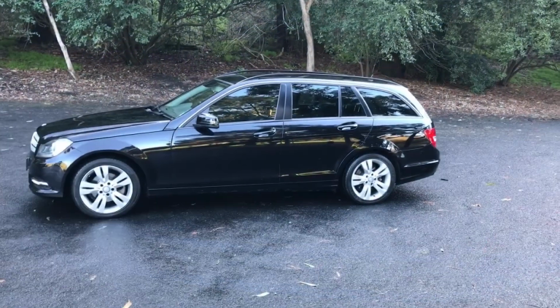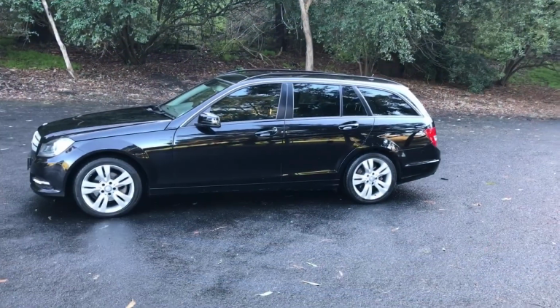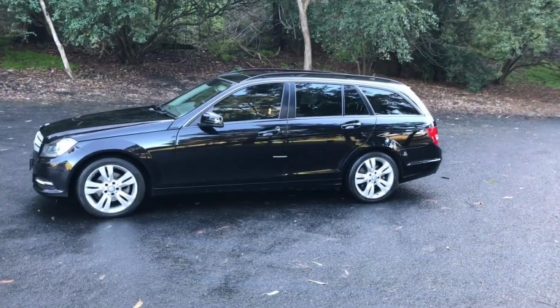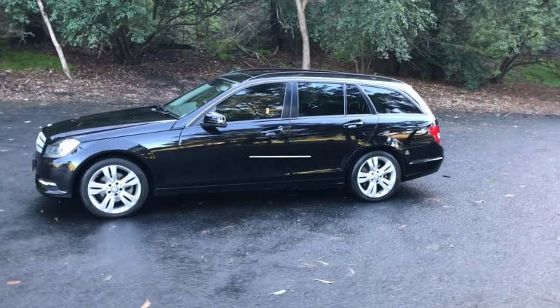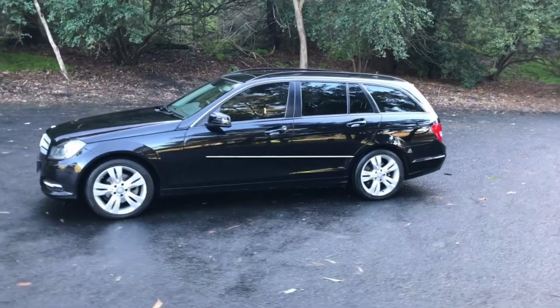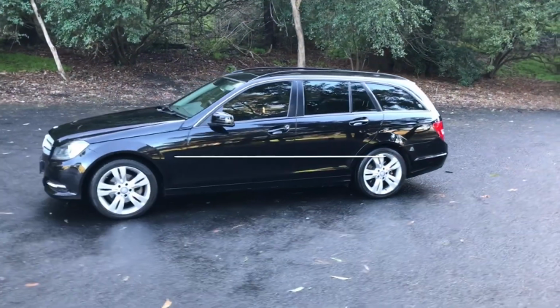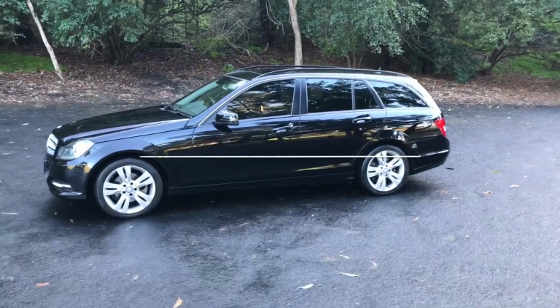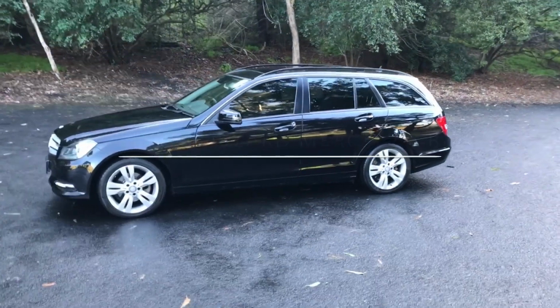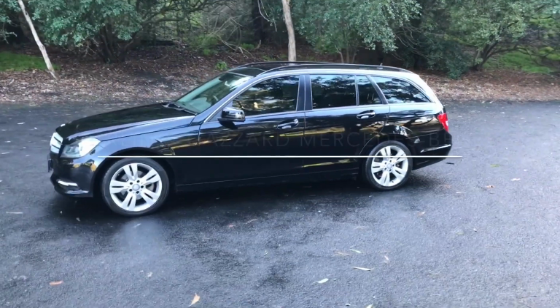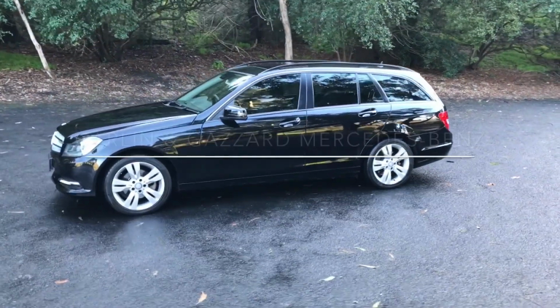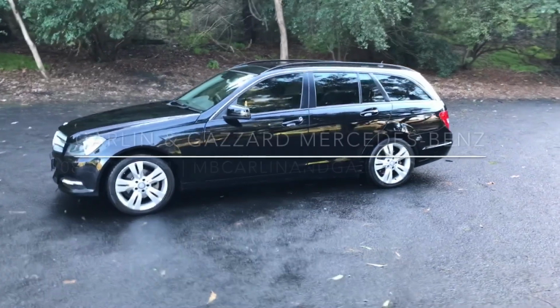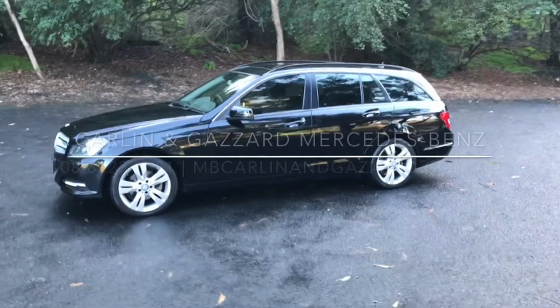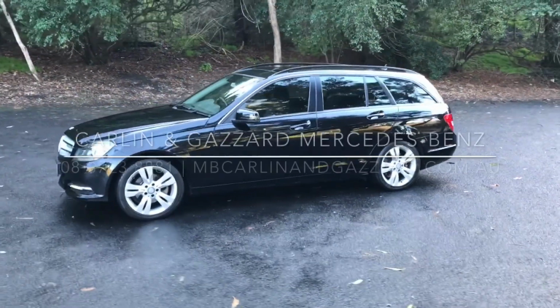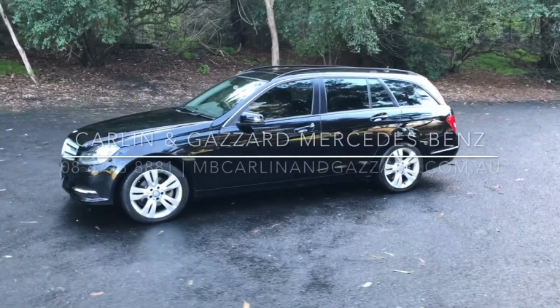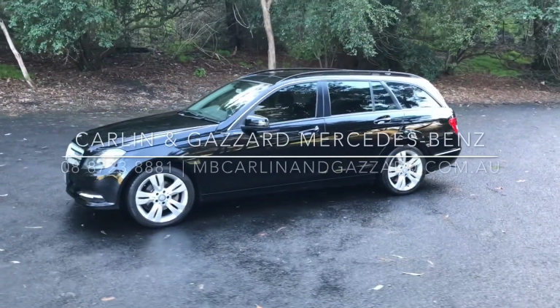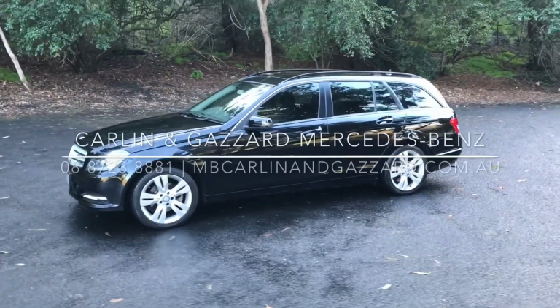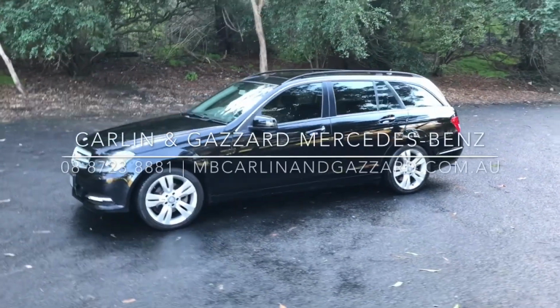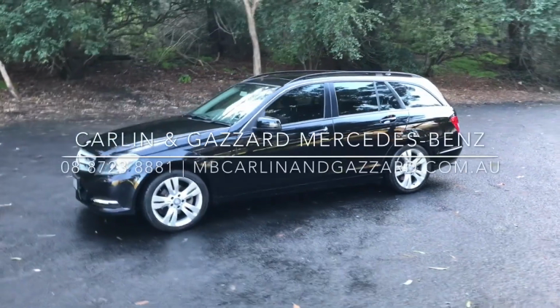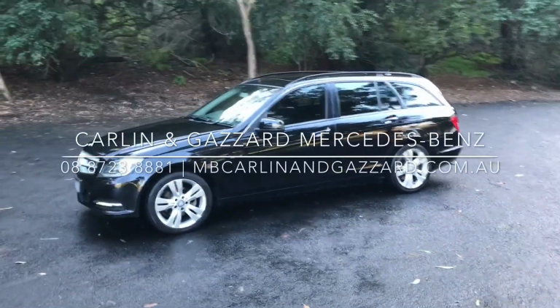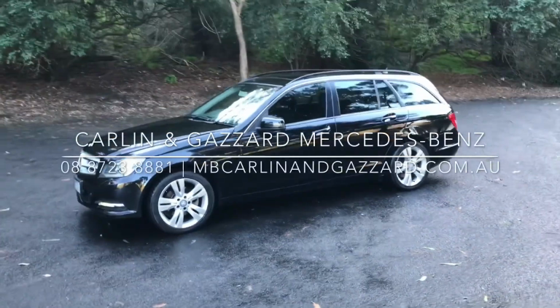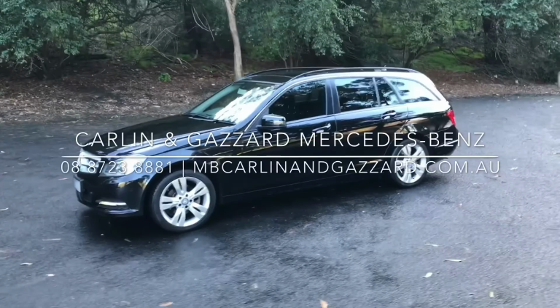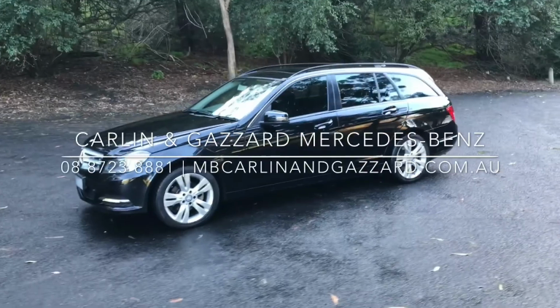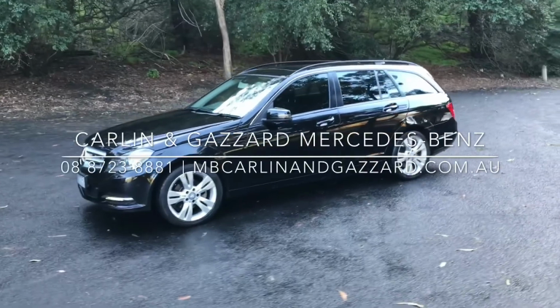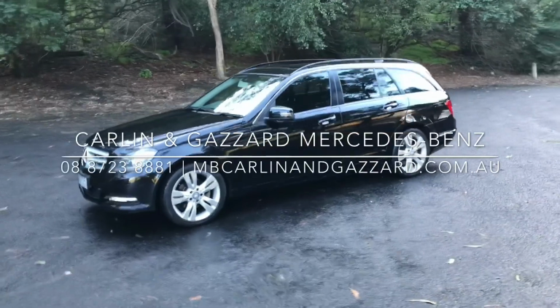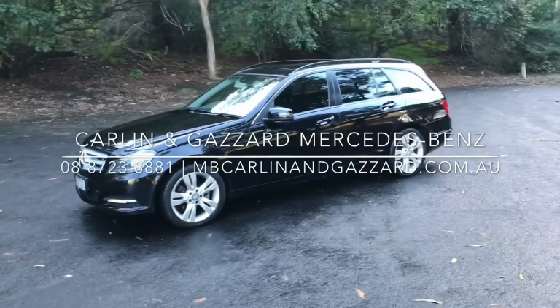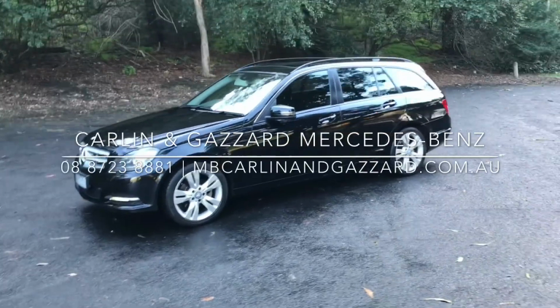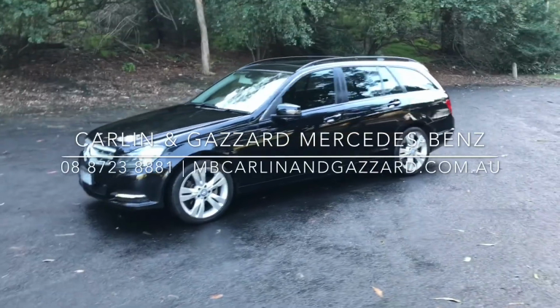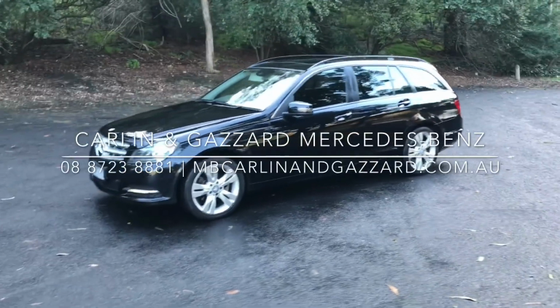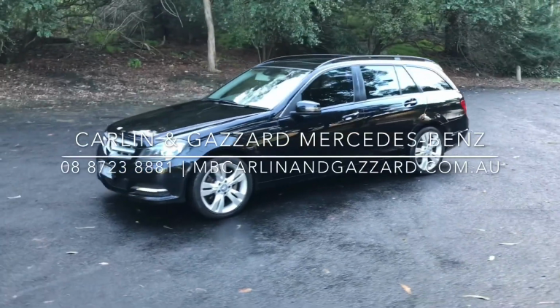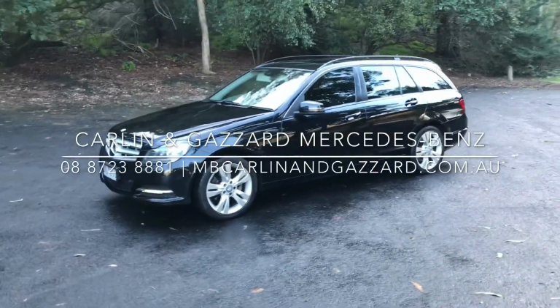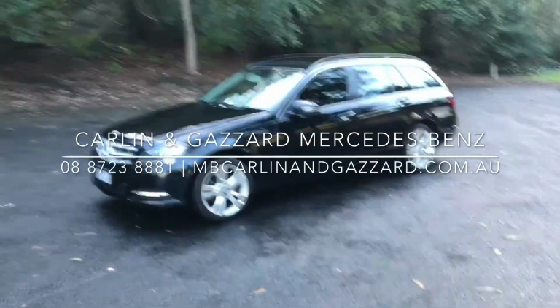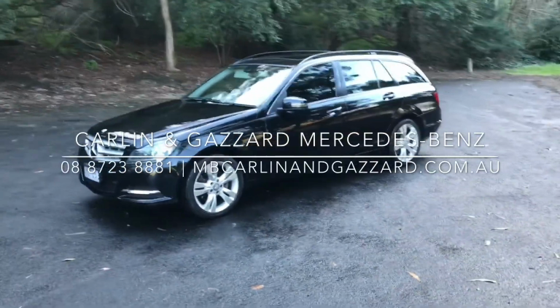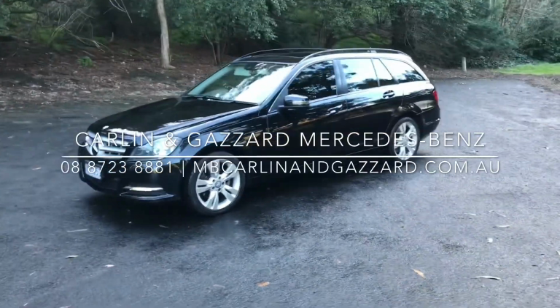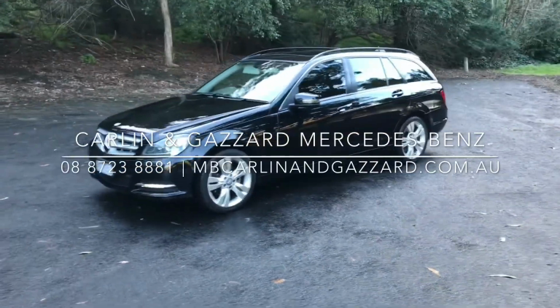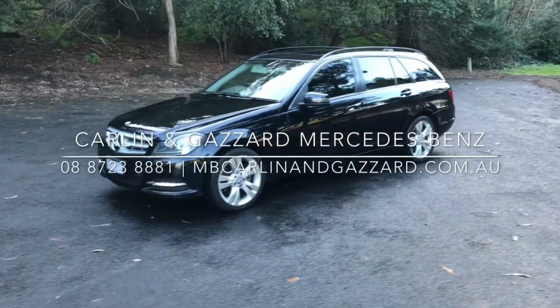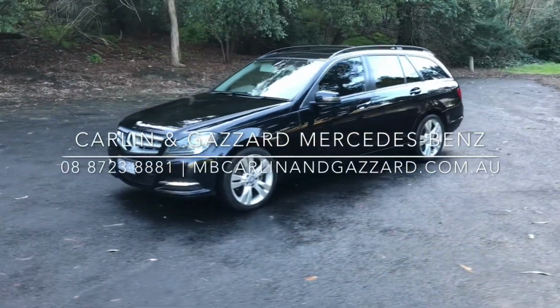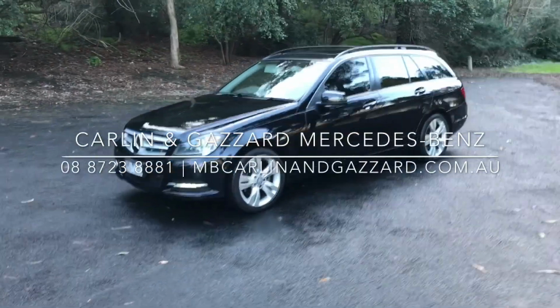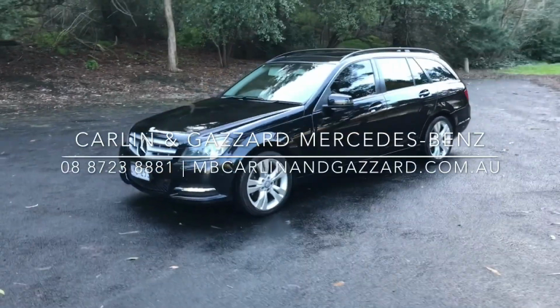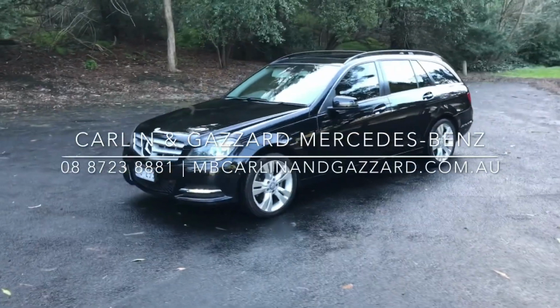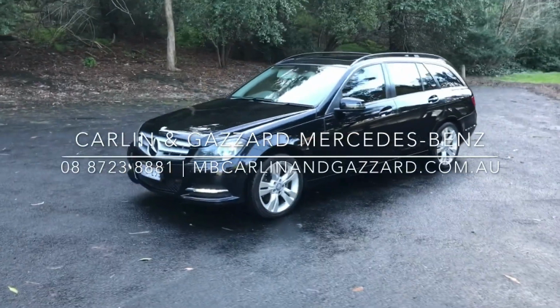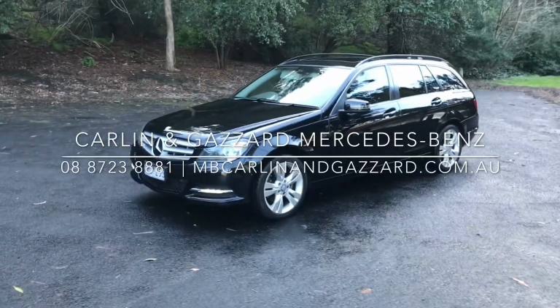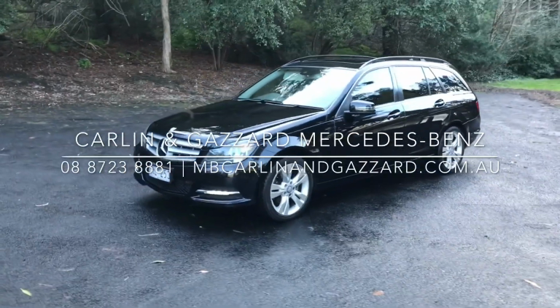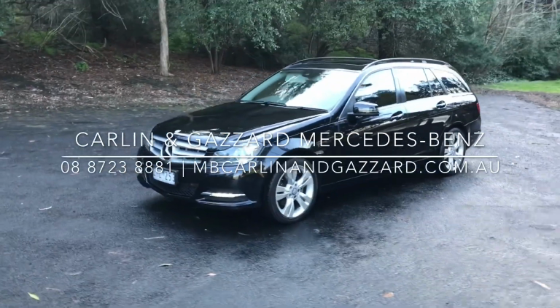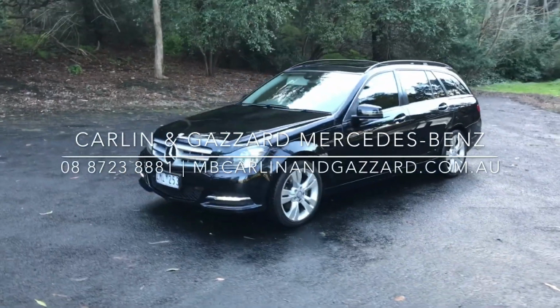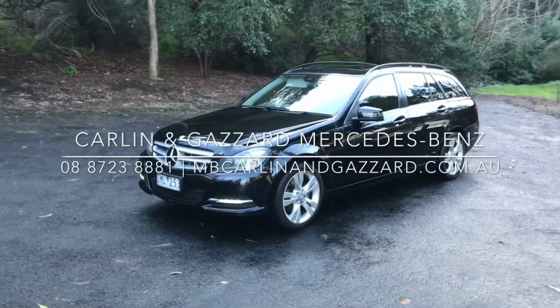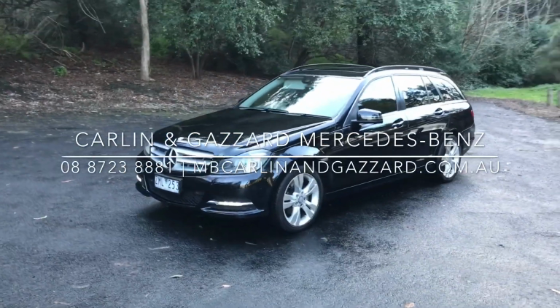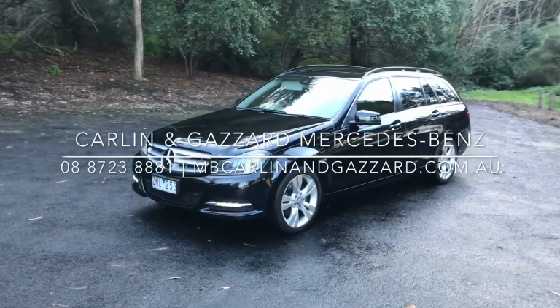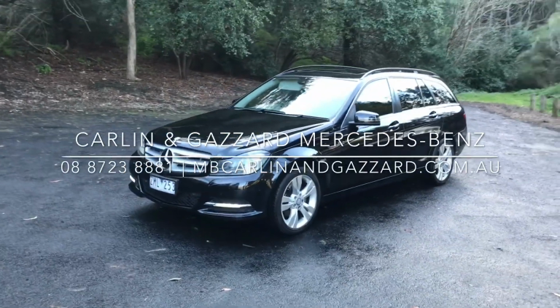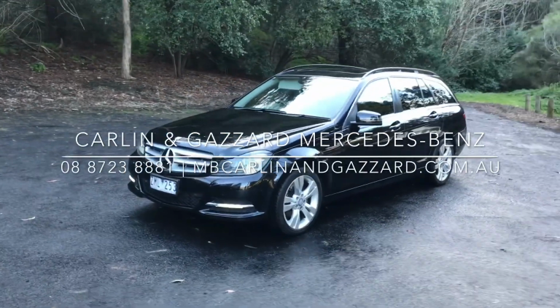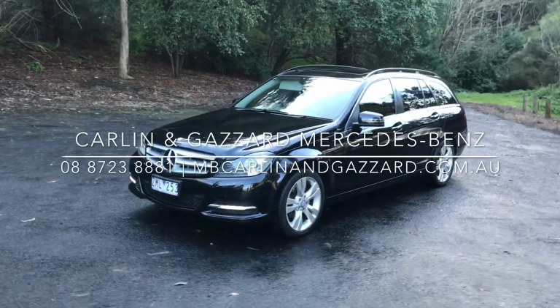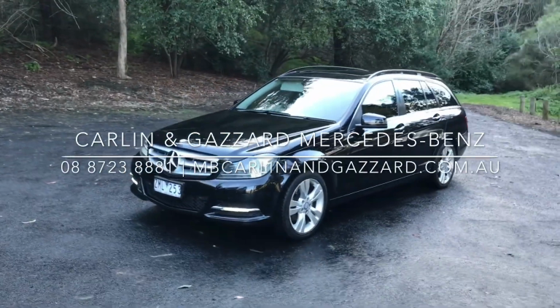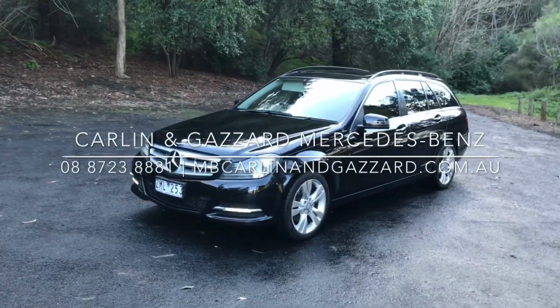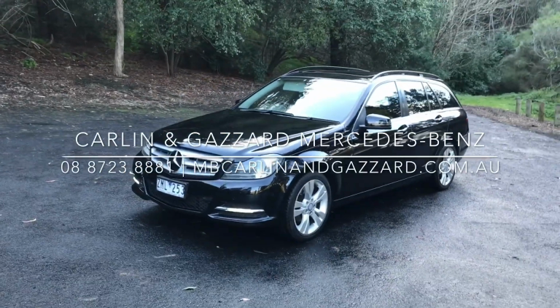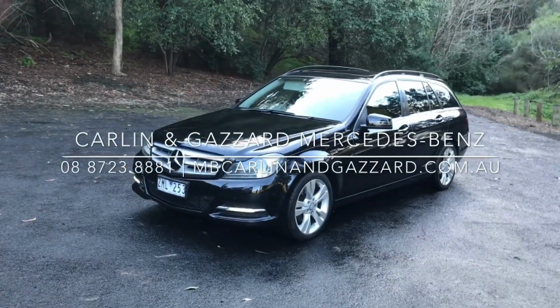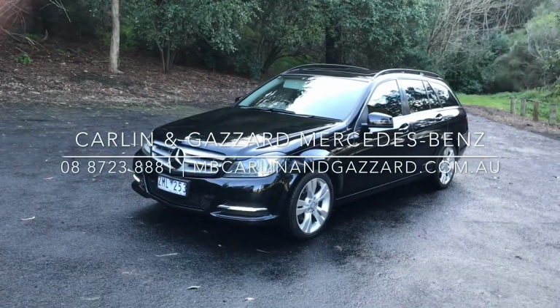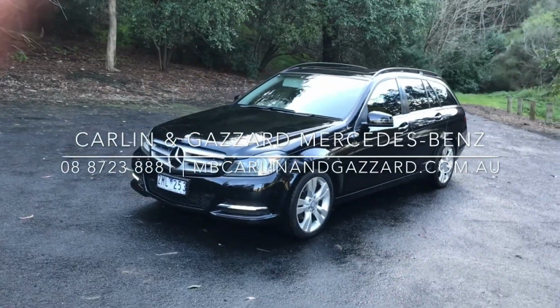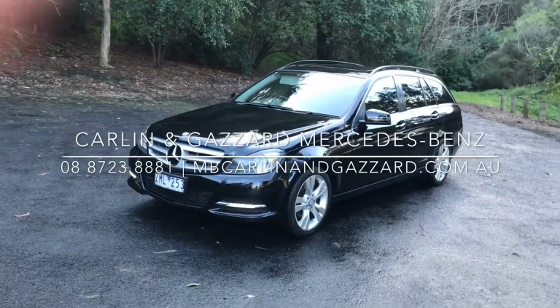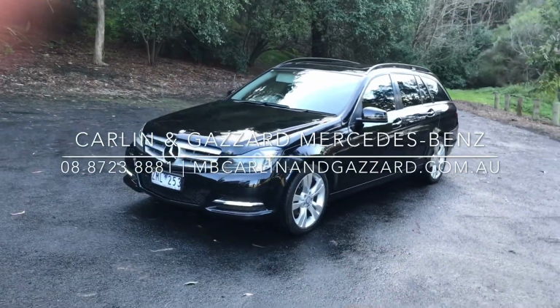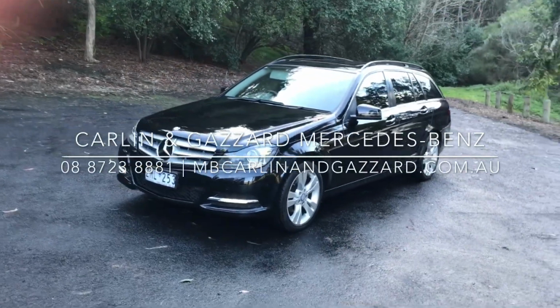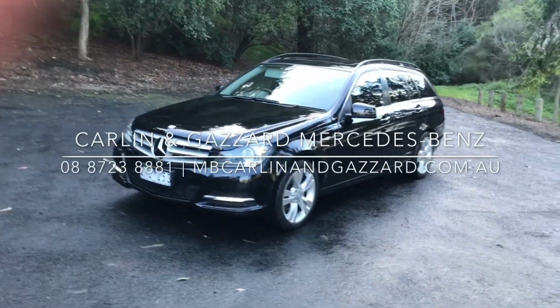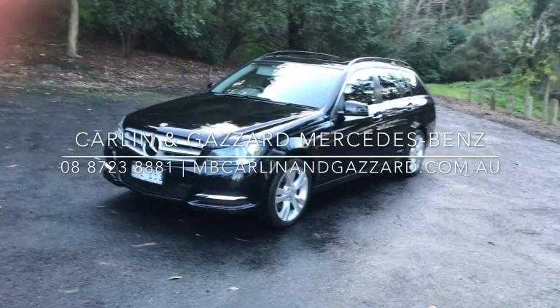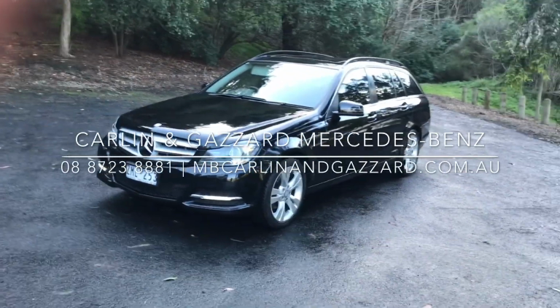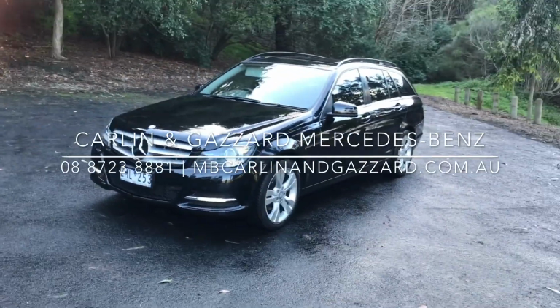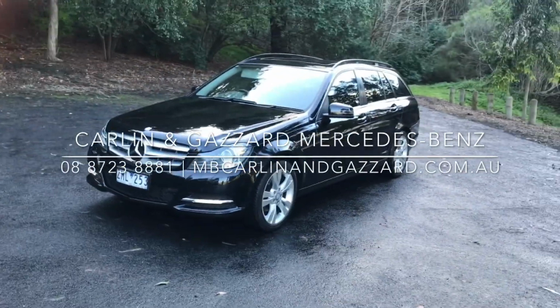If you would like more information on this 2012 C200 wagon, please contact us on 088723881.